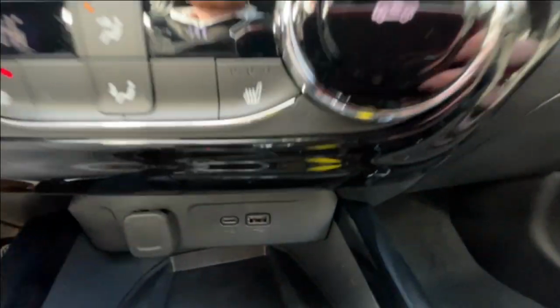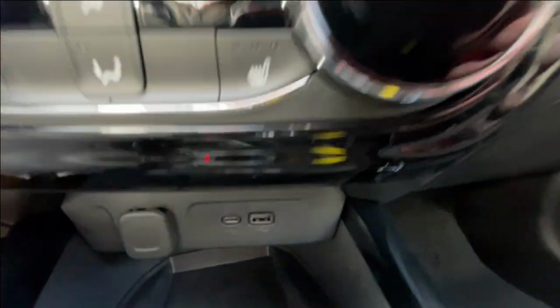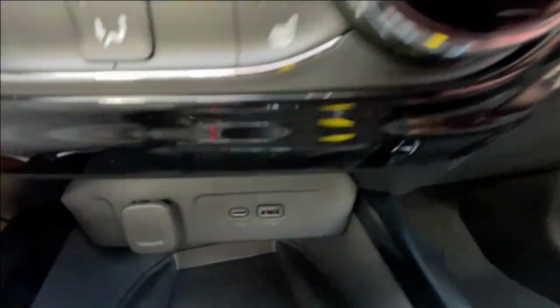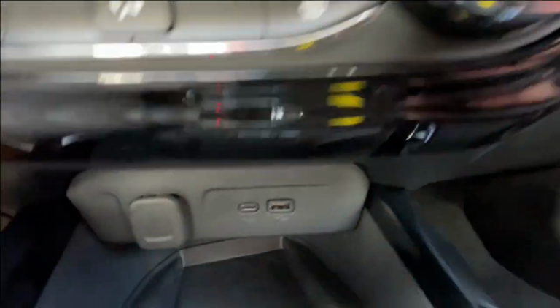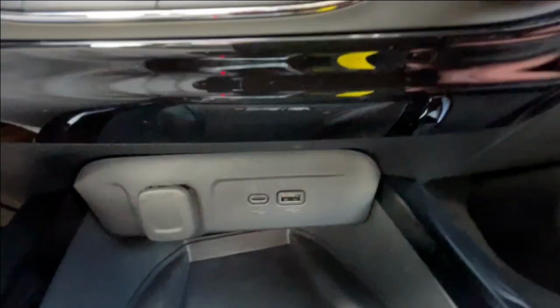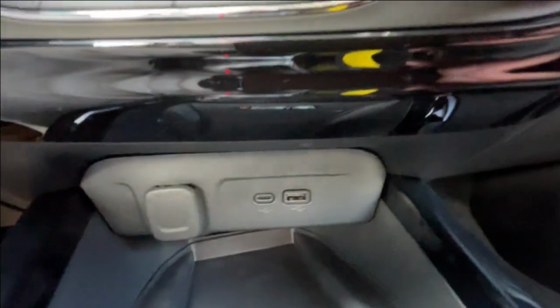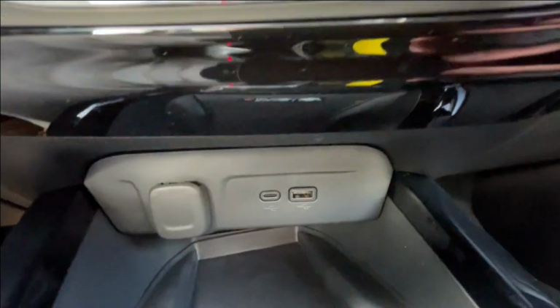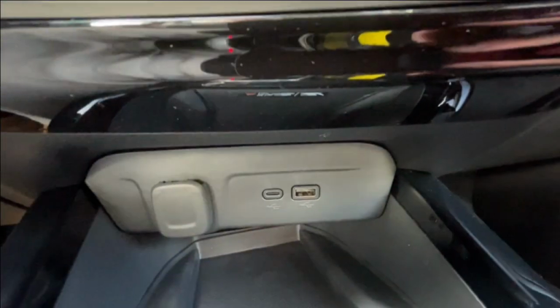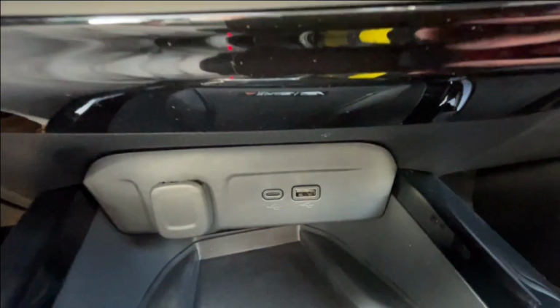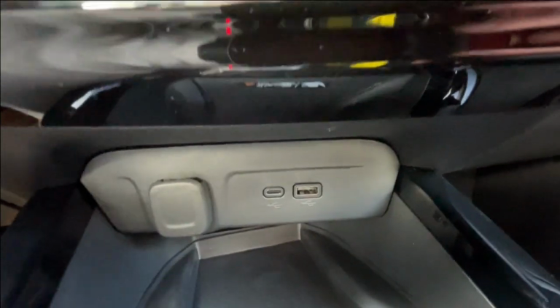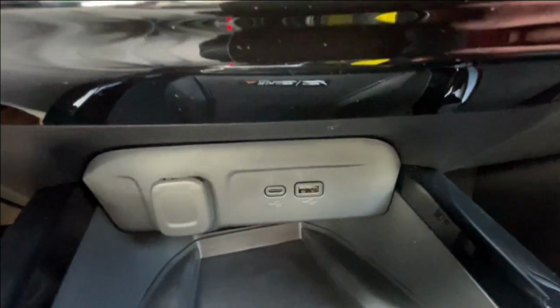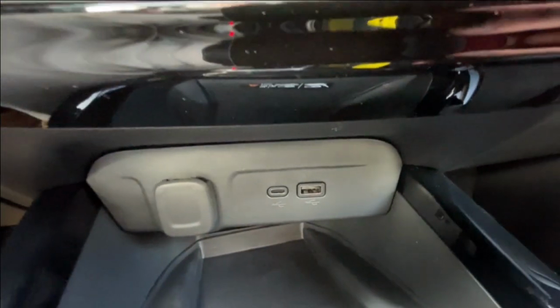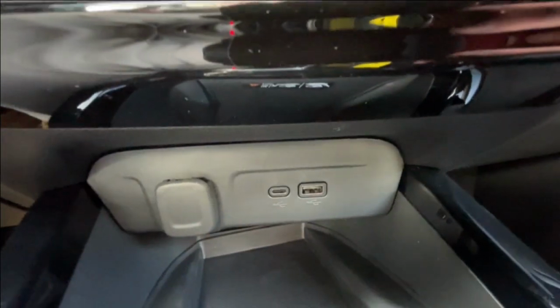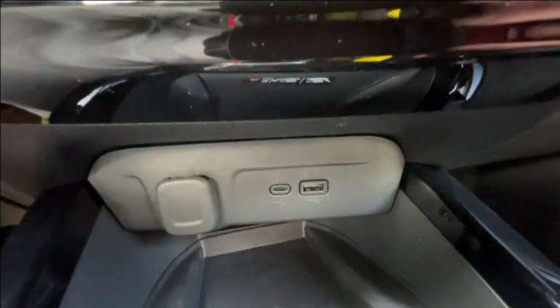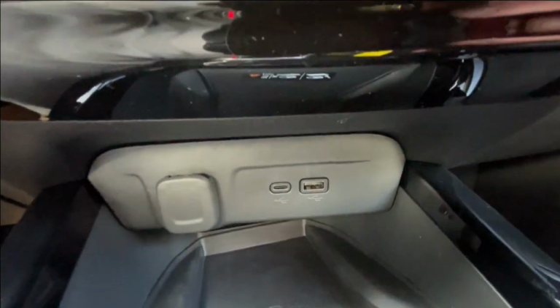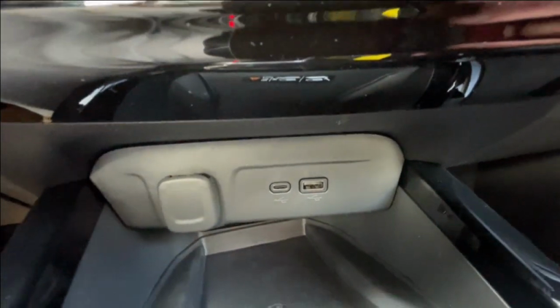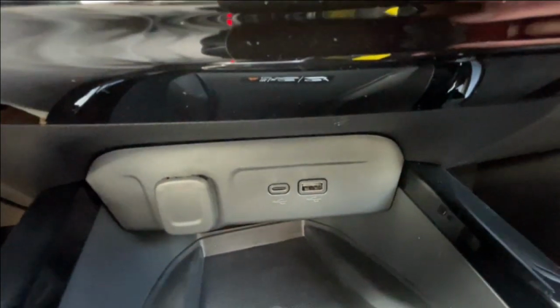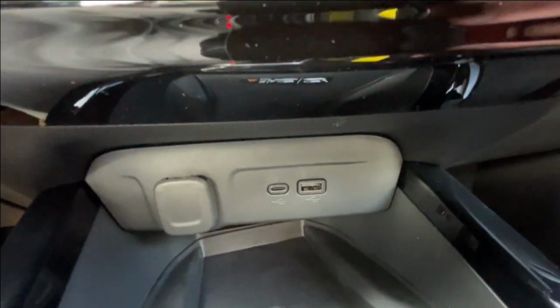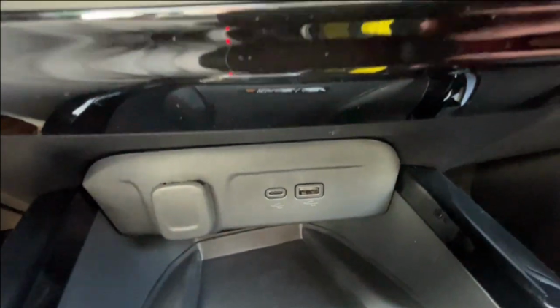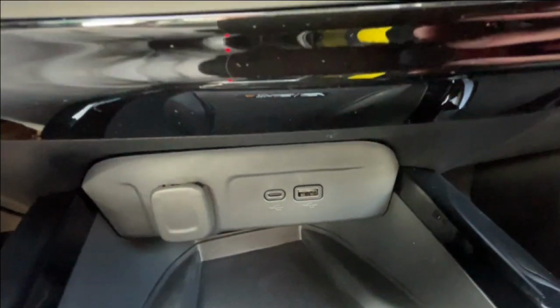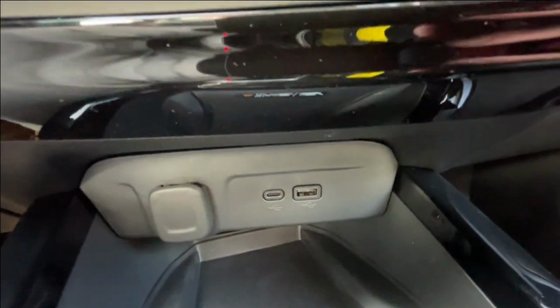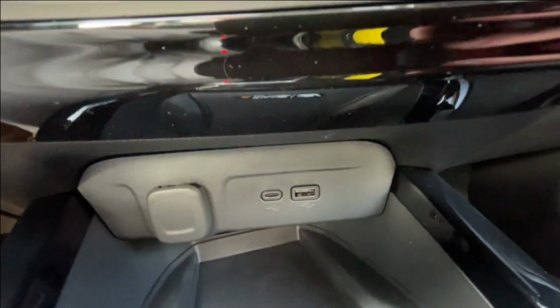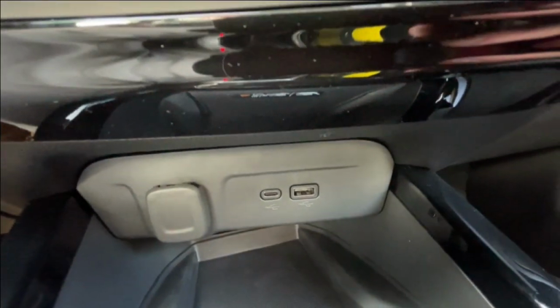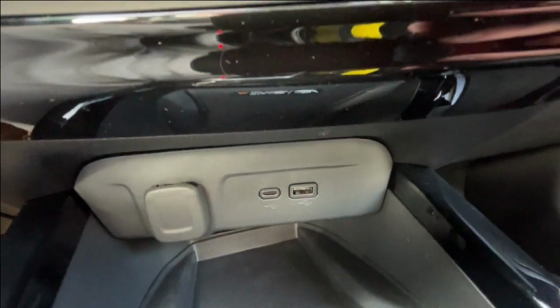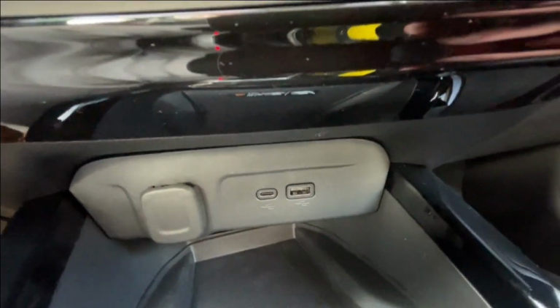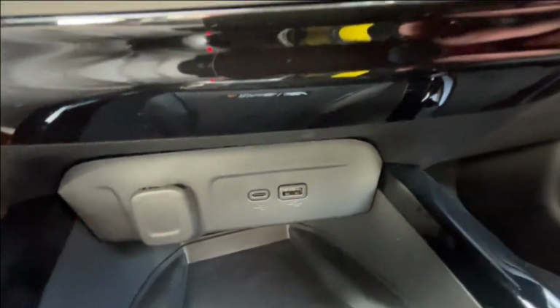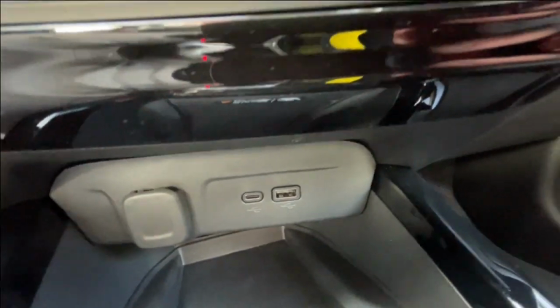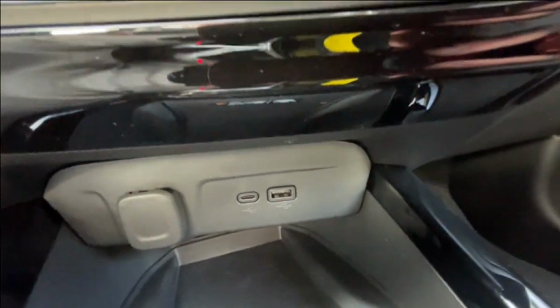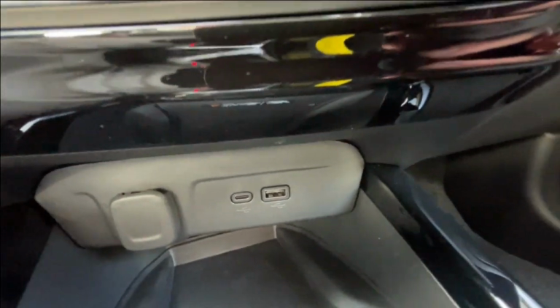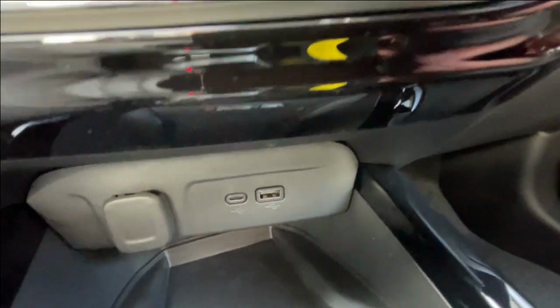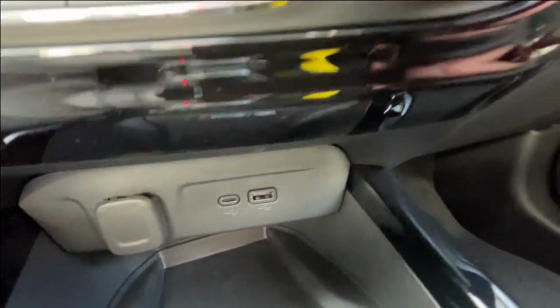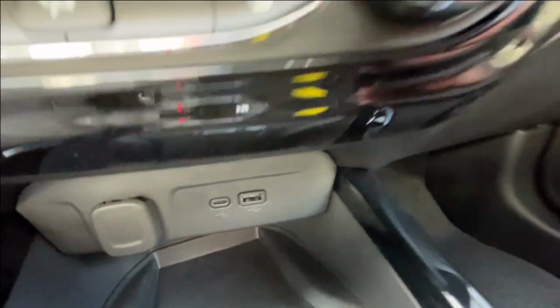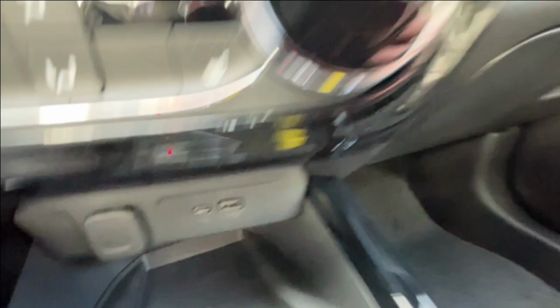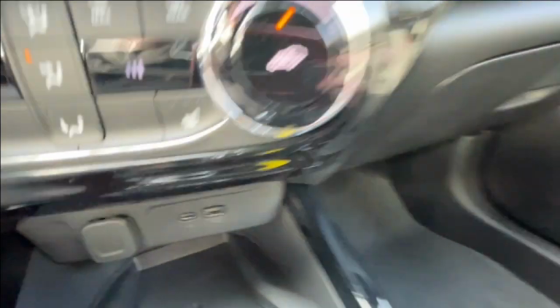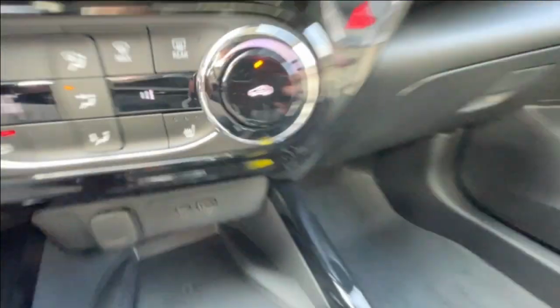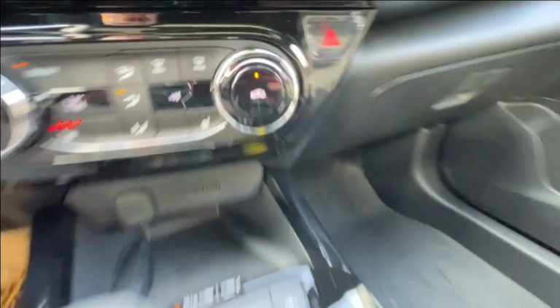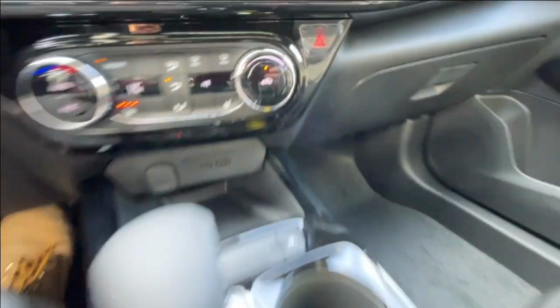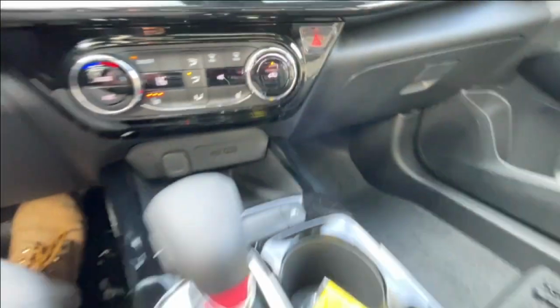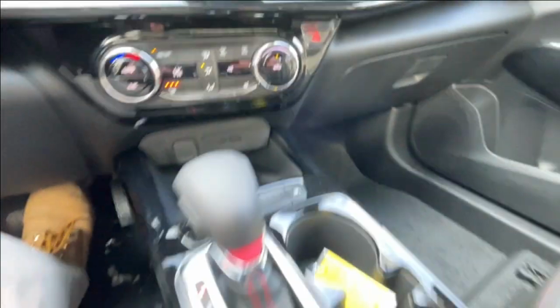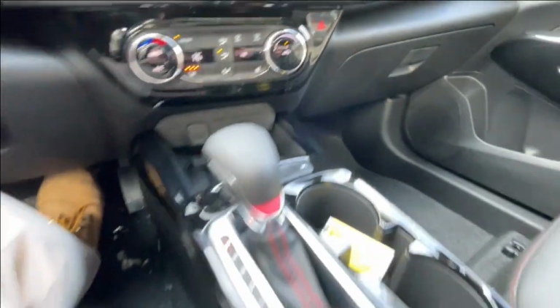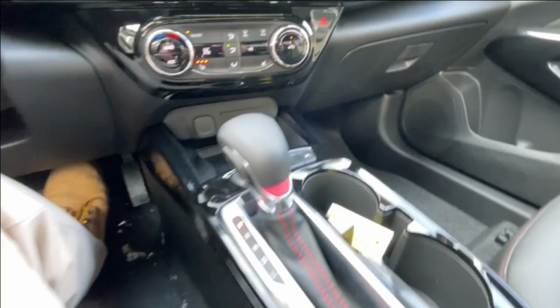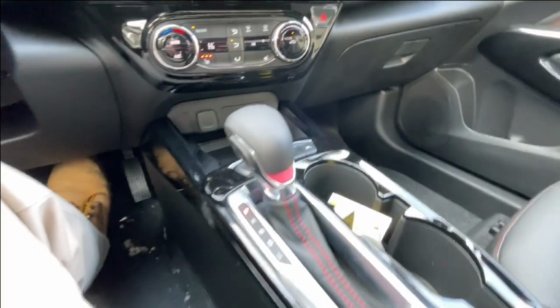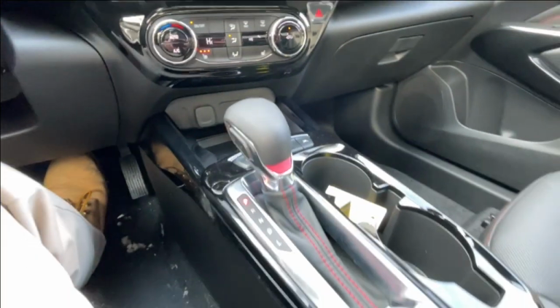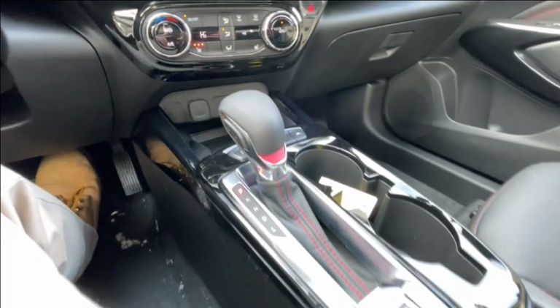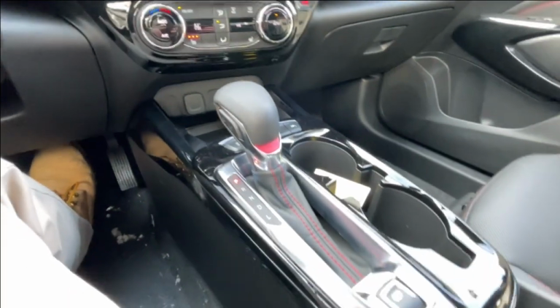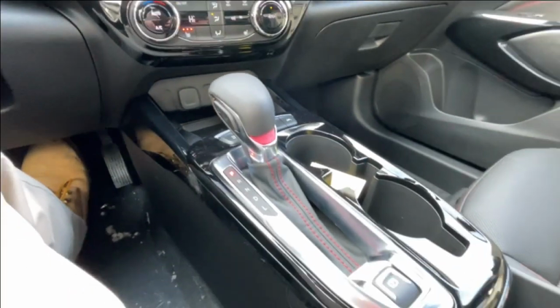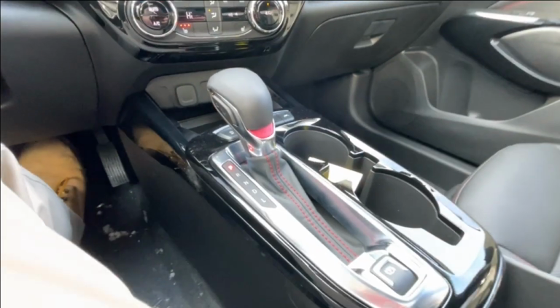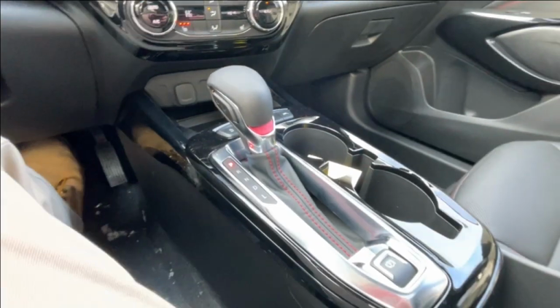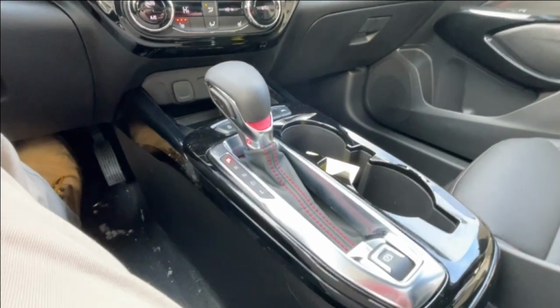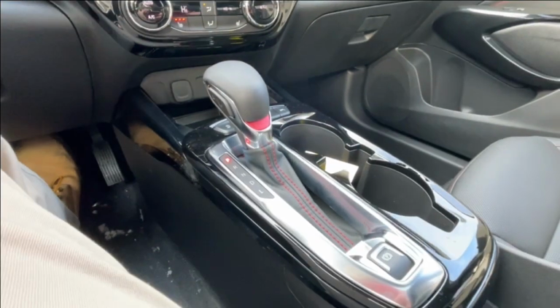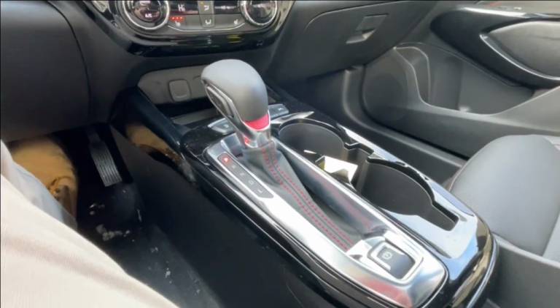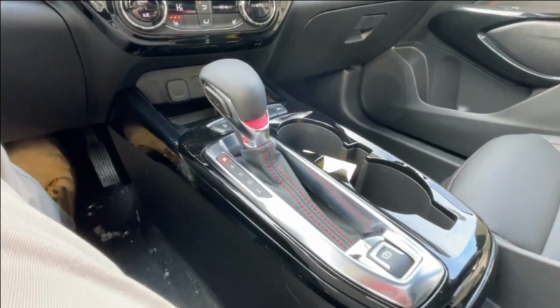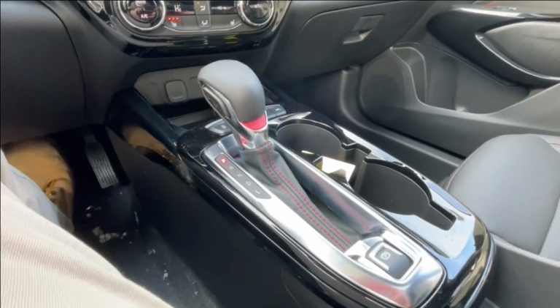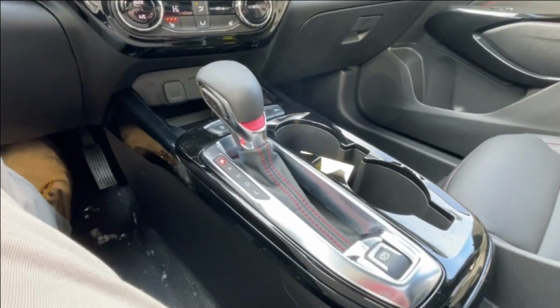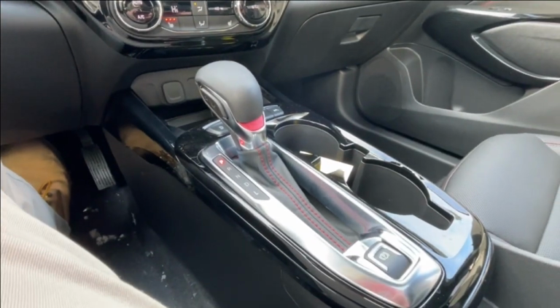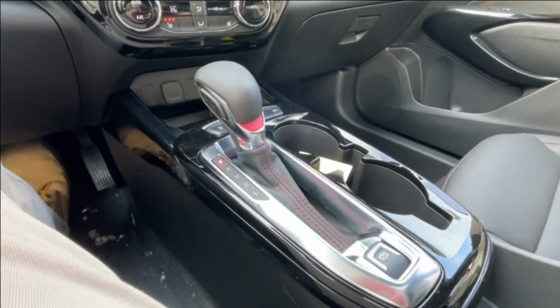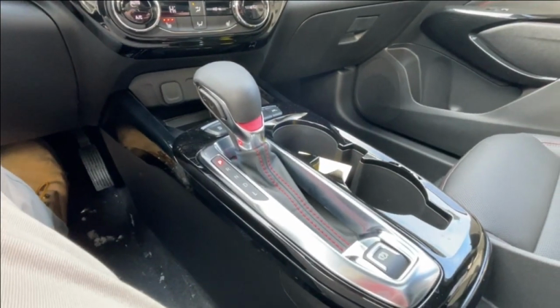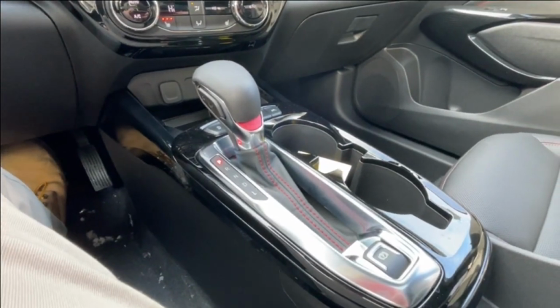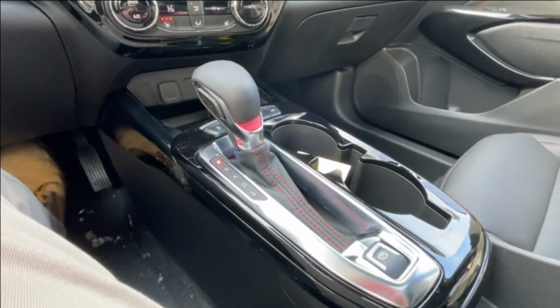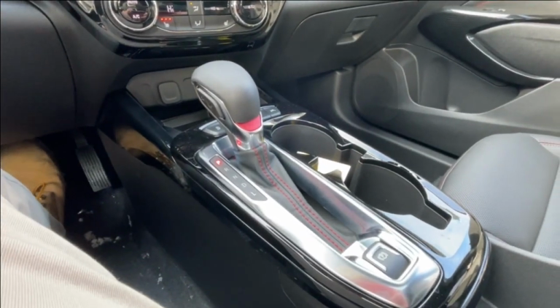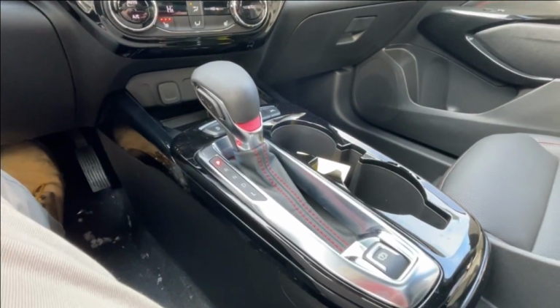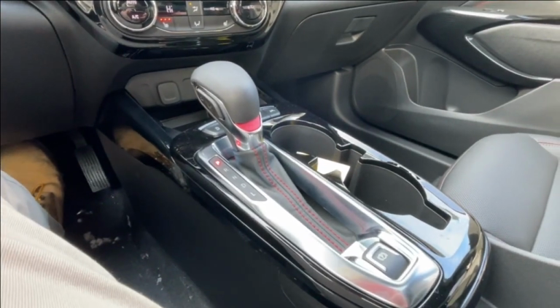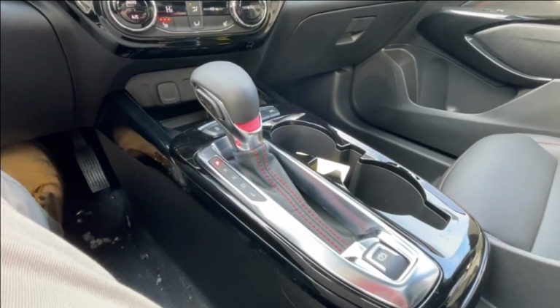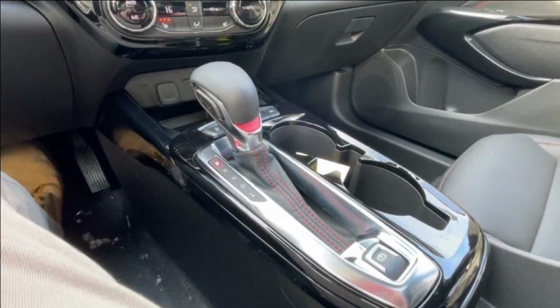Below that, we have a single cigarette lighter charger and two USB charging ports. Here in the center console, you can find your shifter and electronic parking brake.